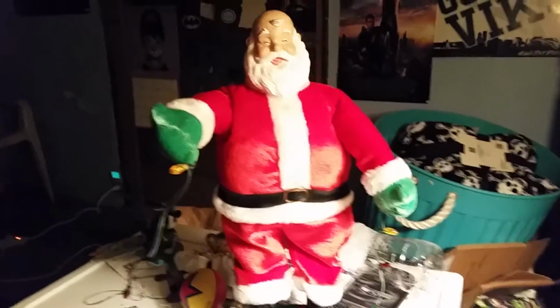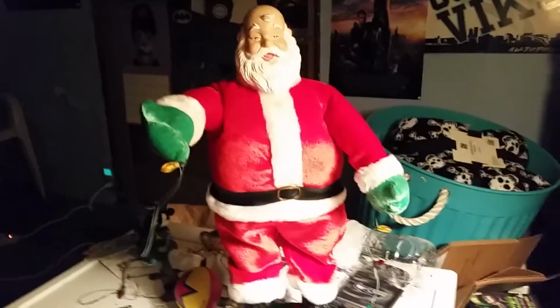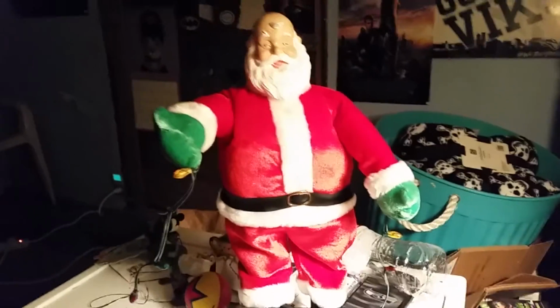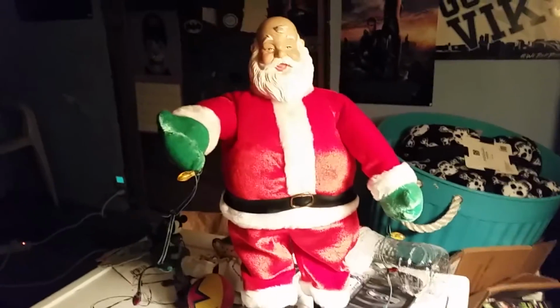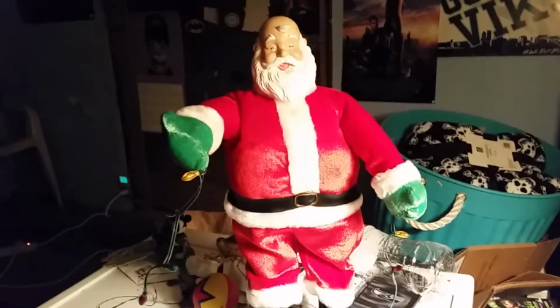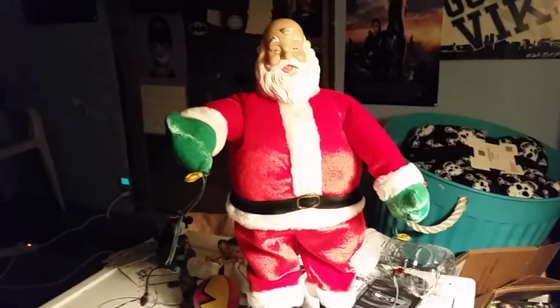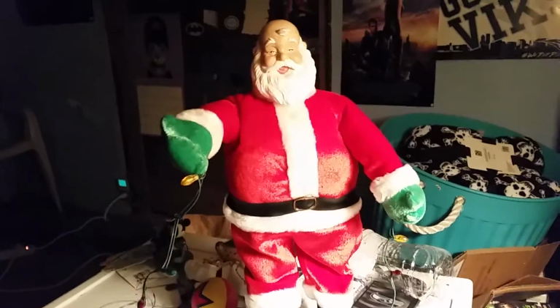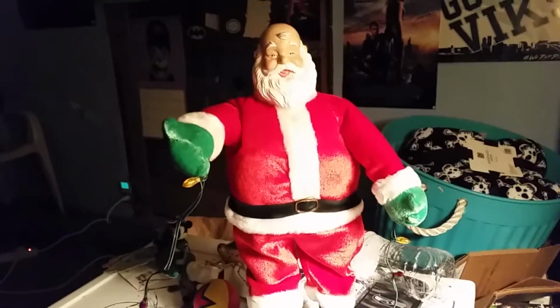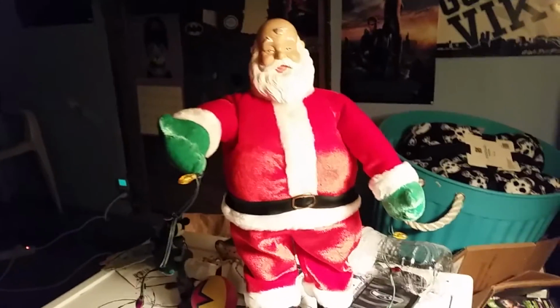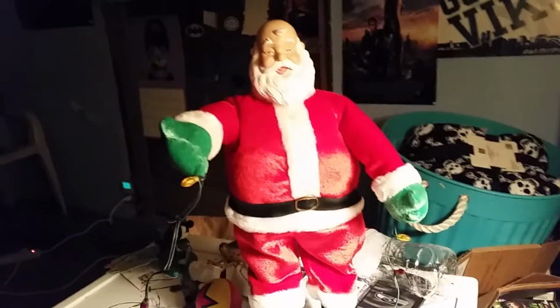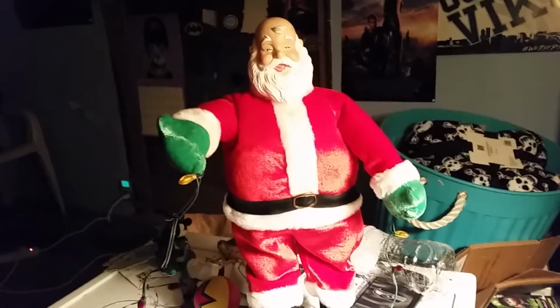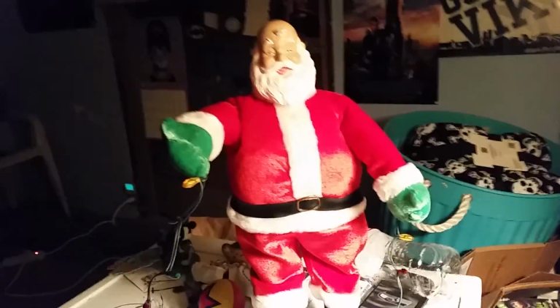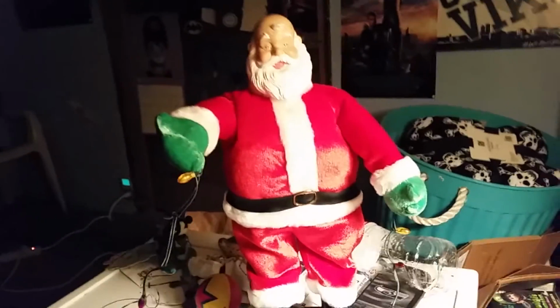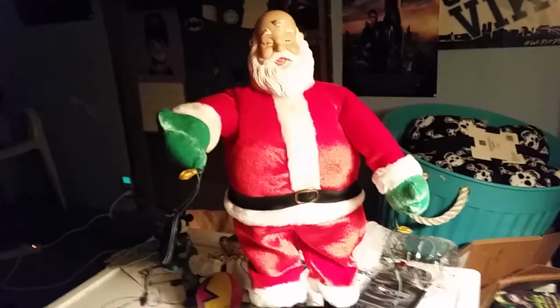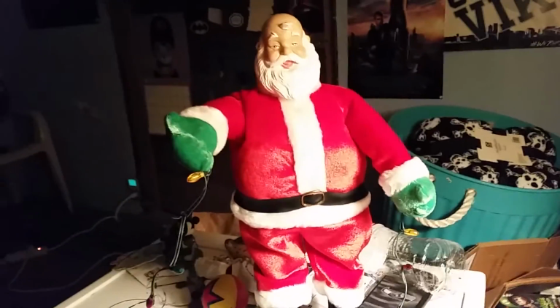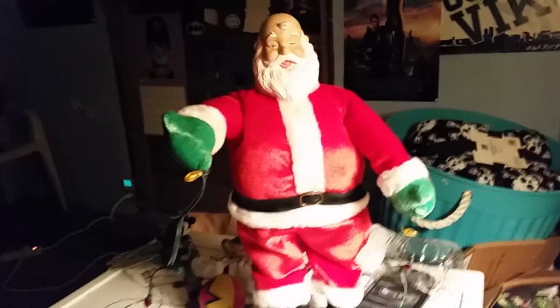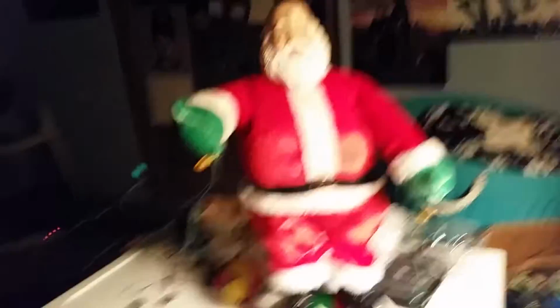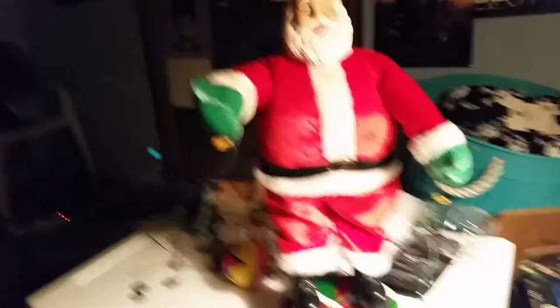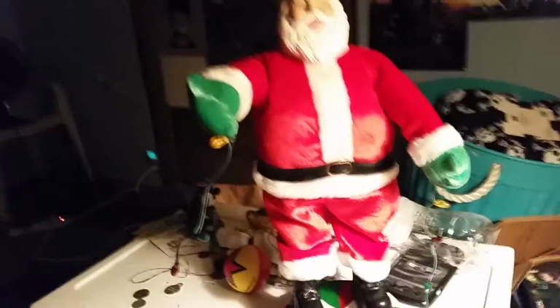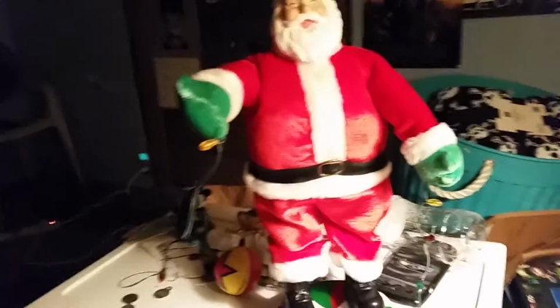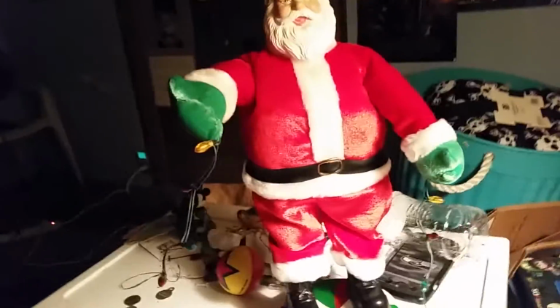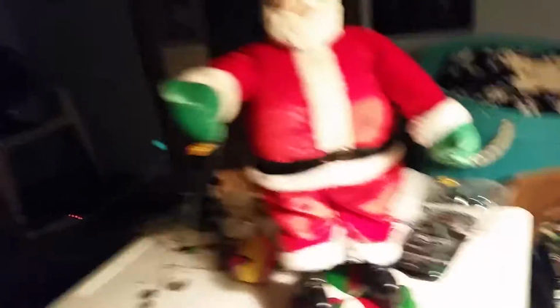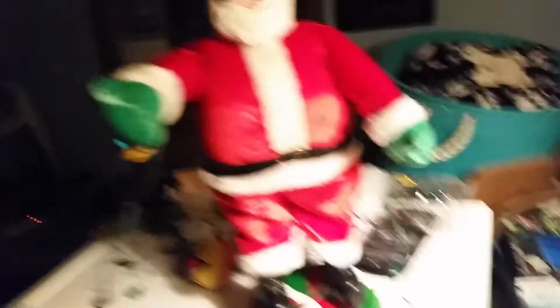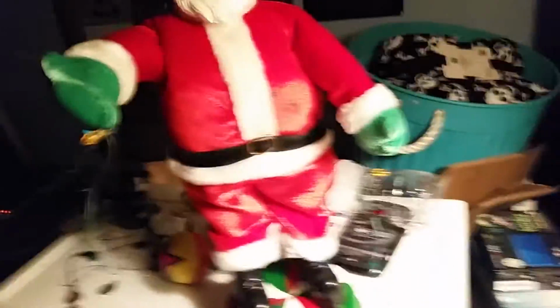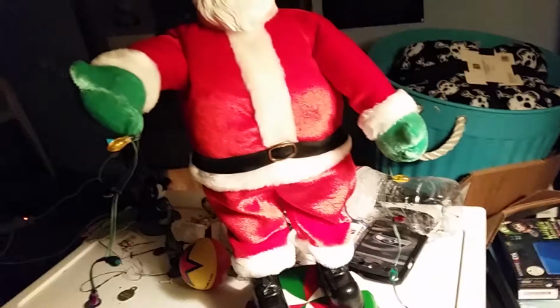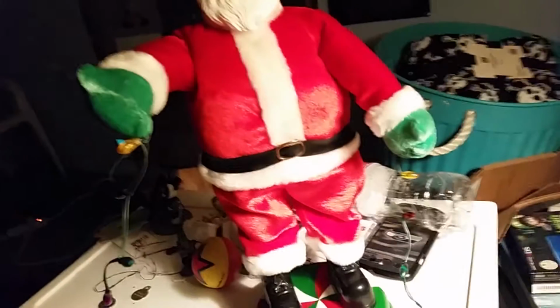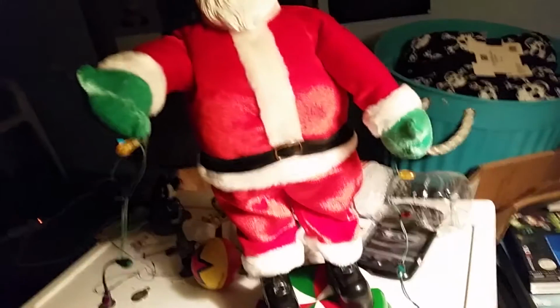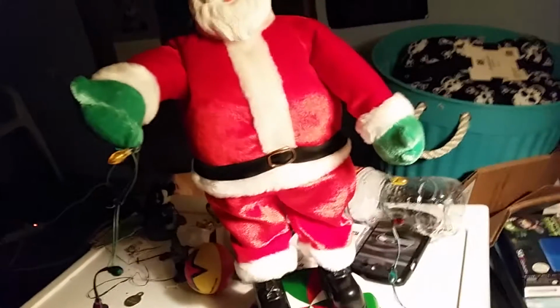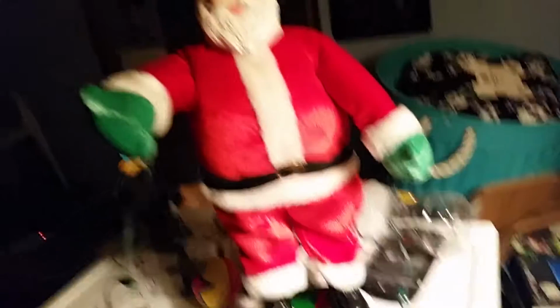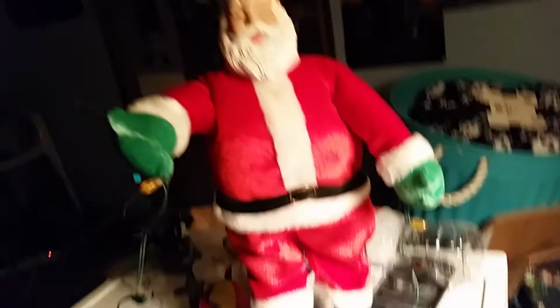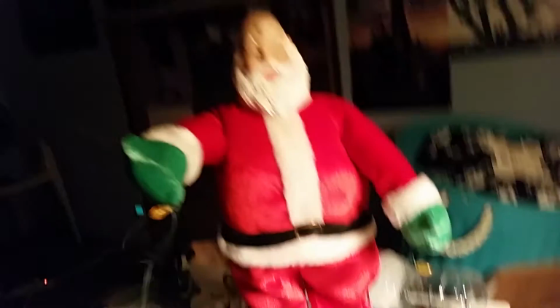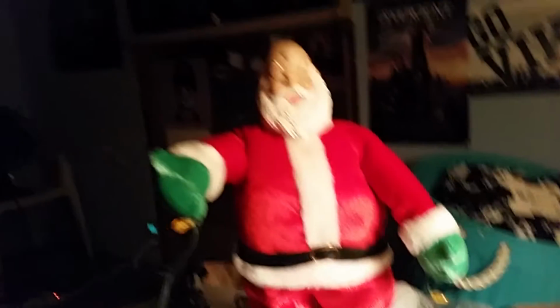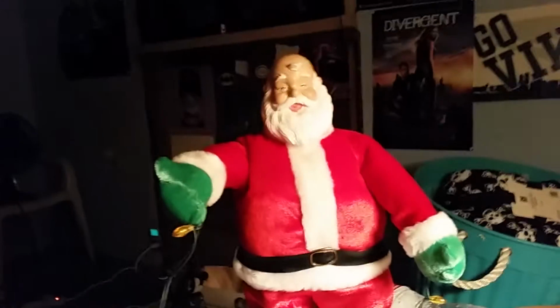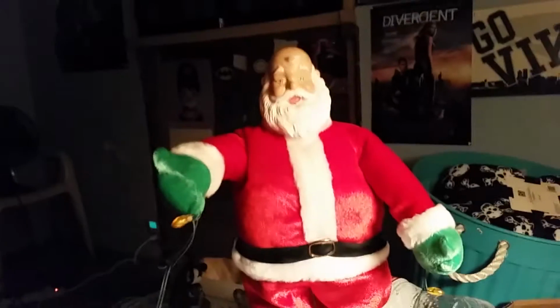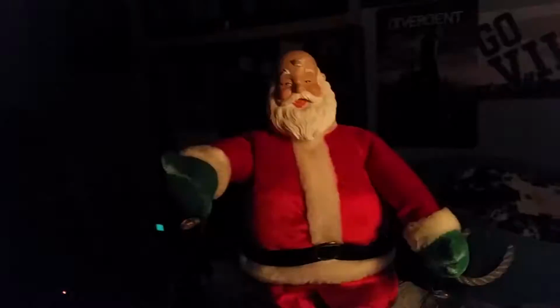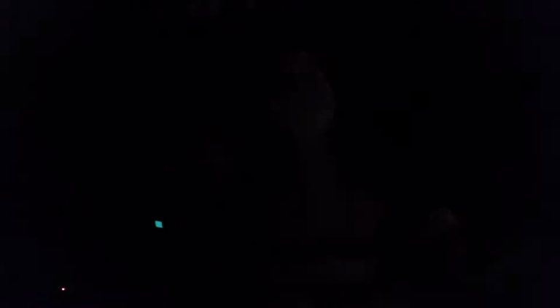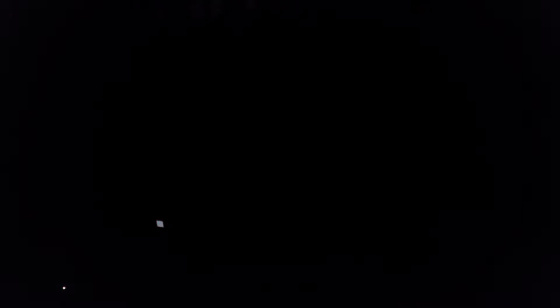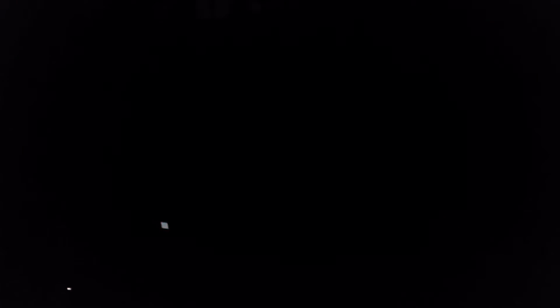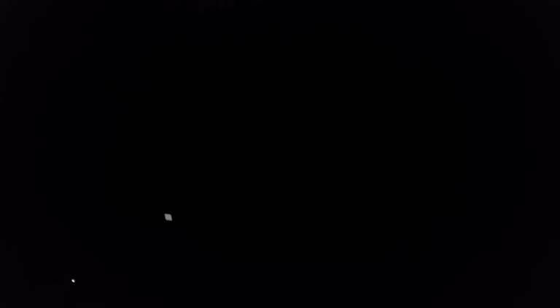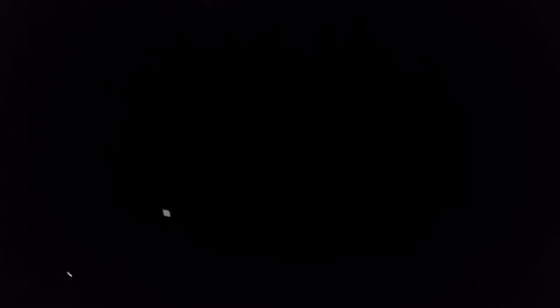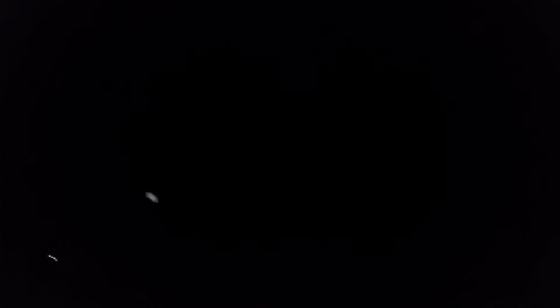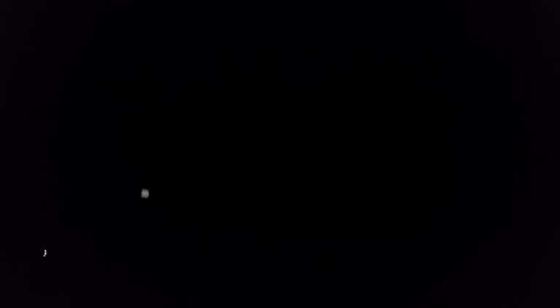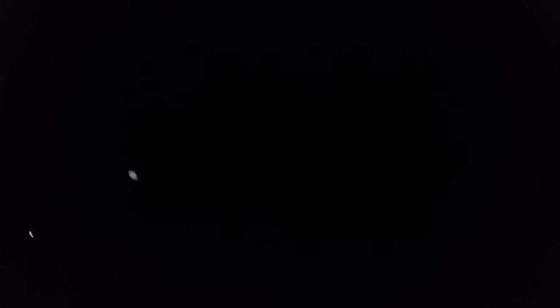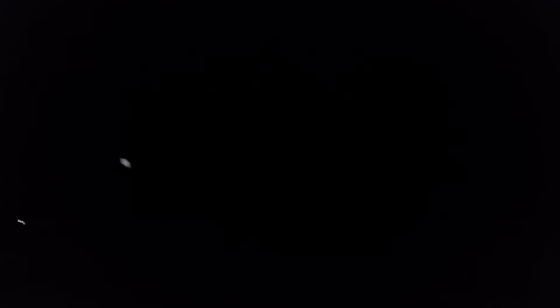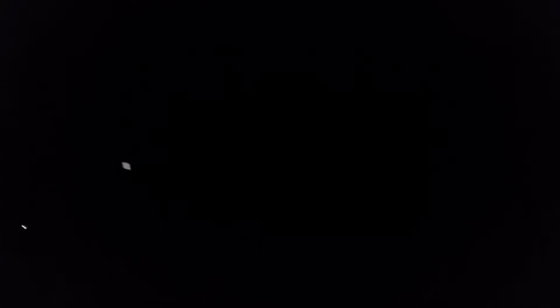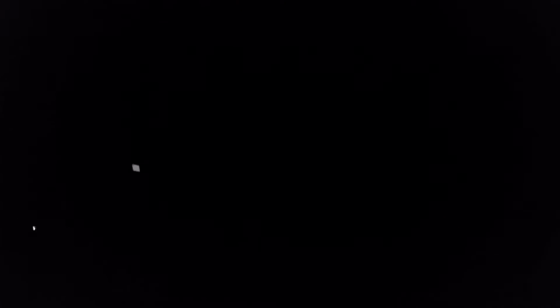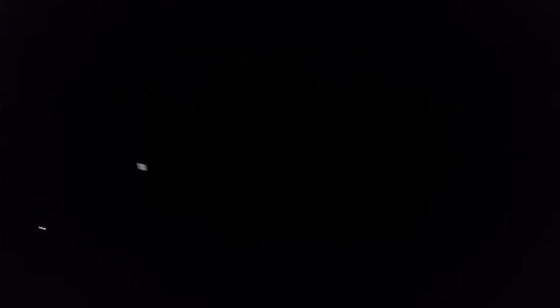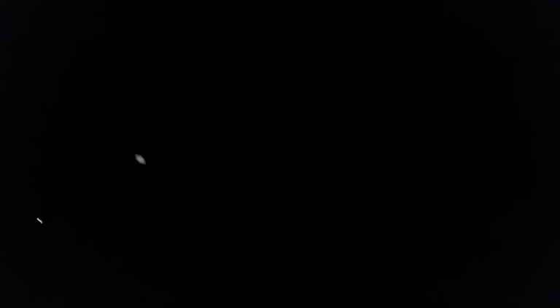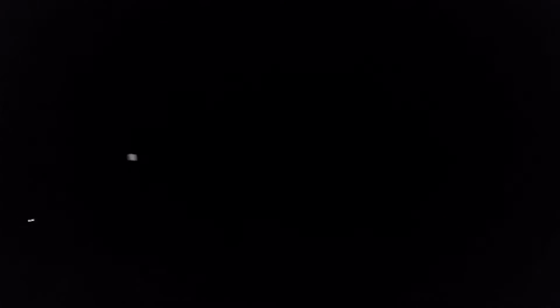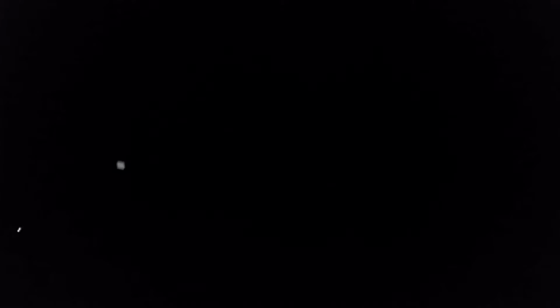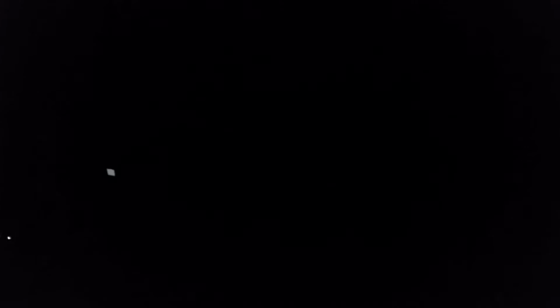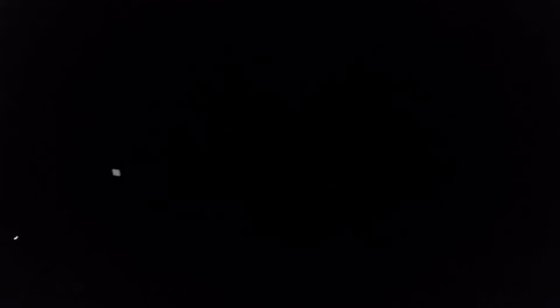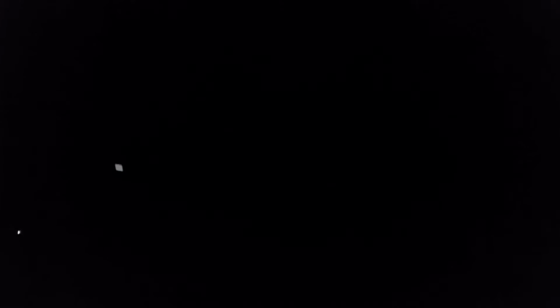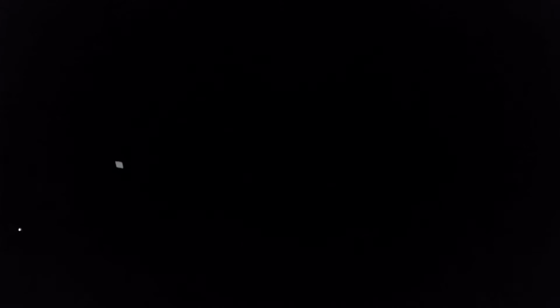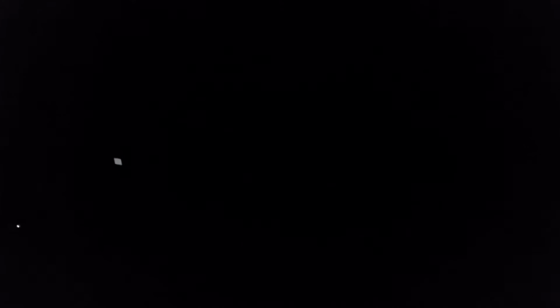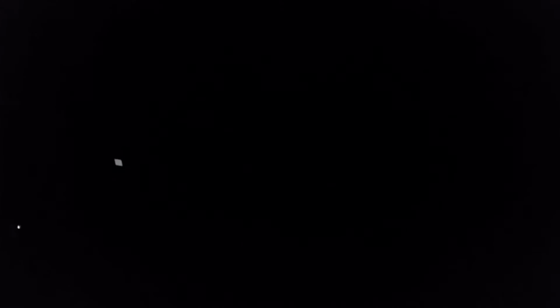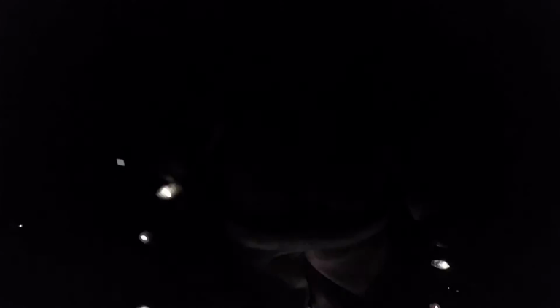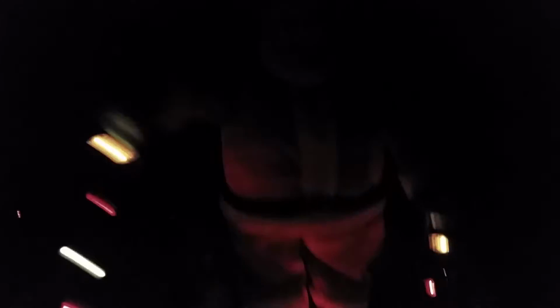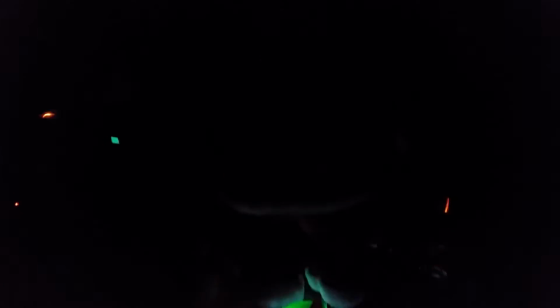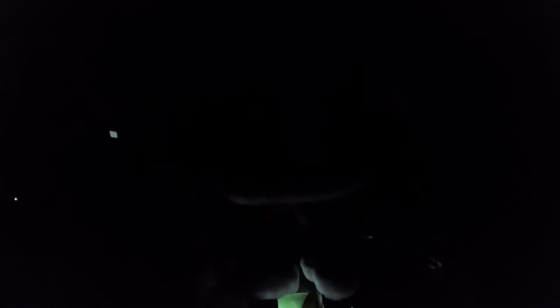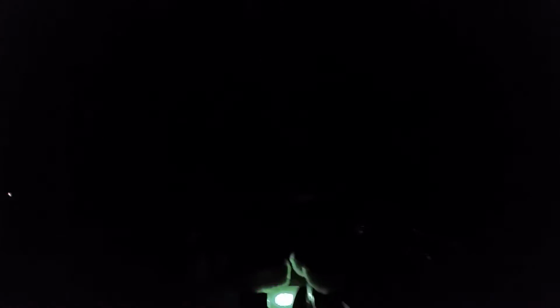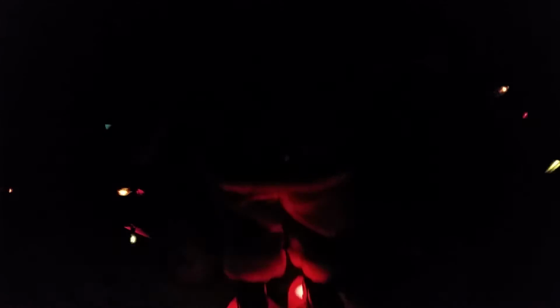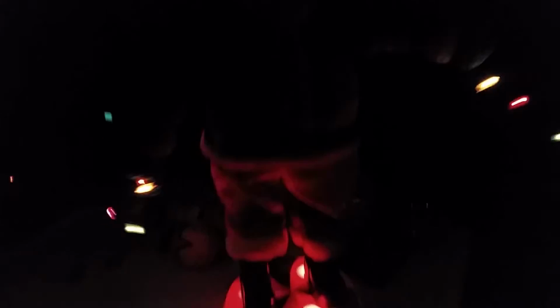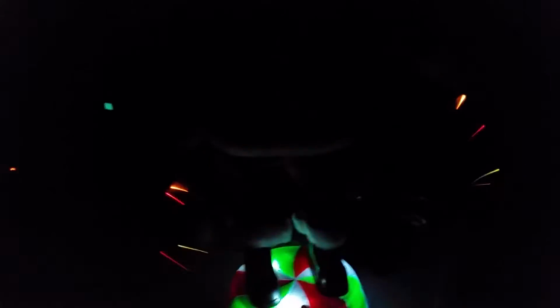Now I'm gonna turn the lights off and show you what he looks like with the lights off. Let me turn the light off here — now I'll show you what he looks like with the lights off.